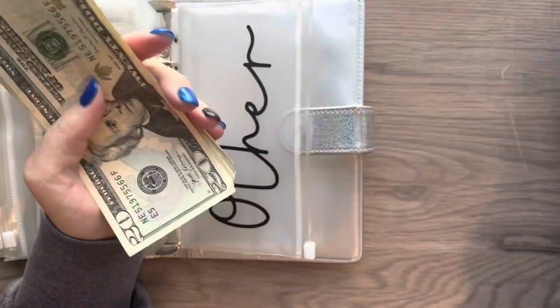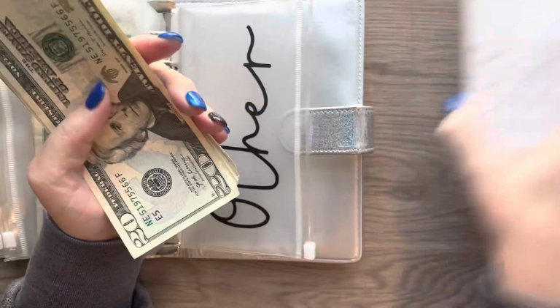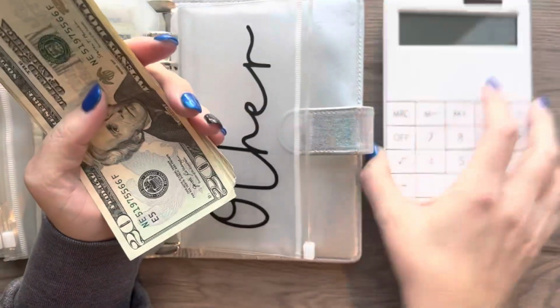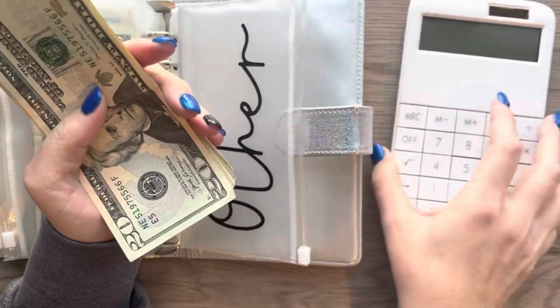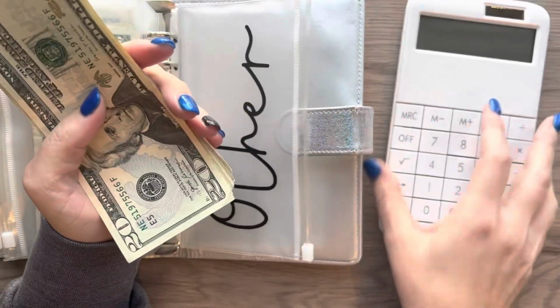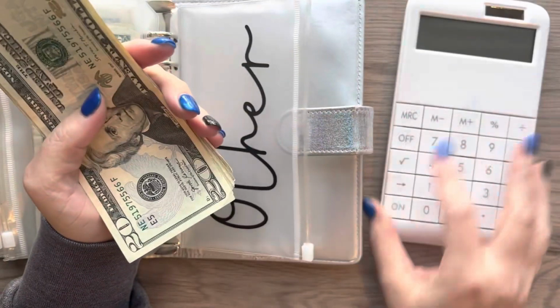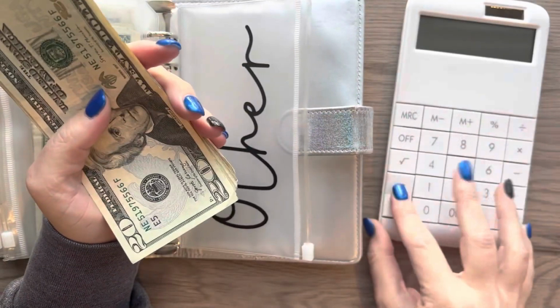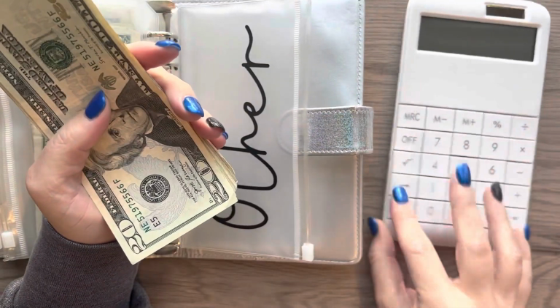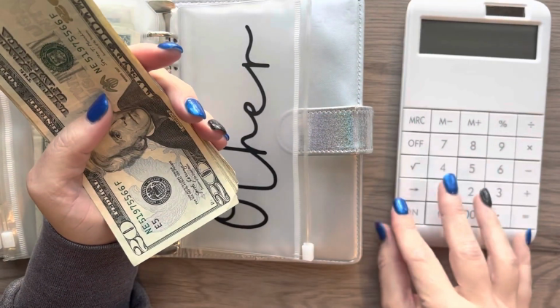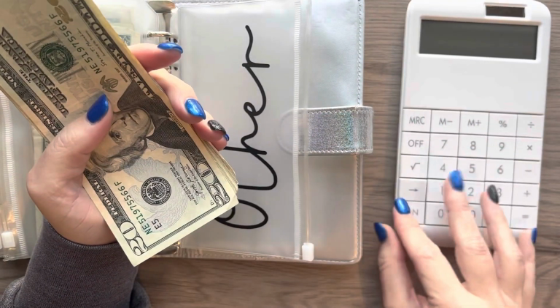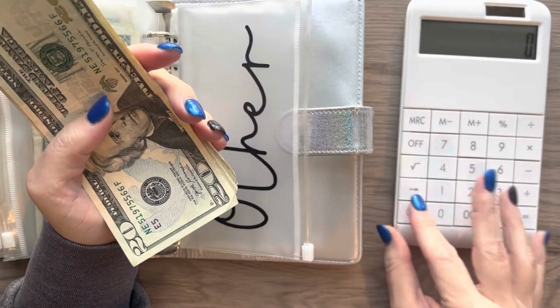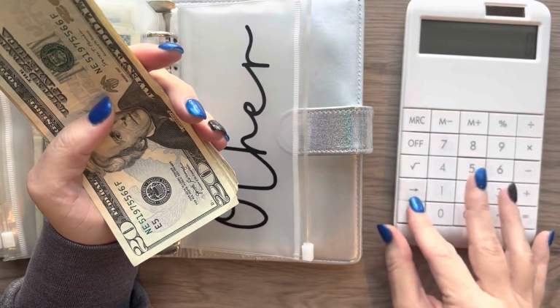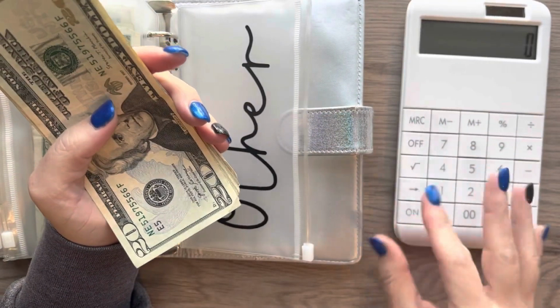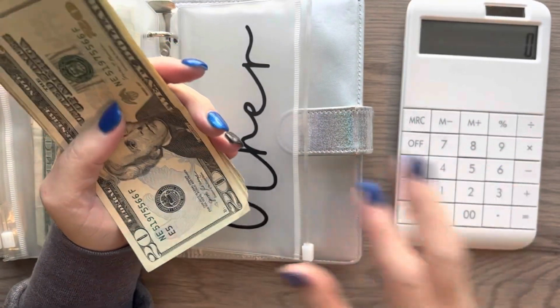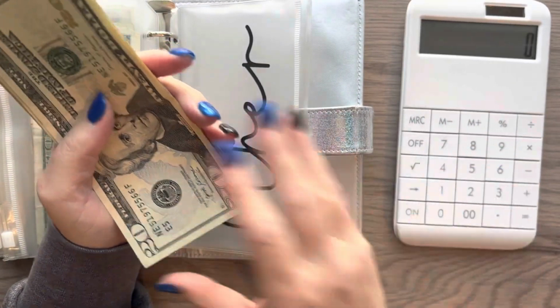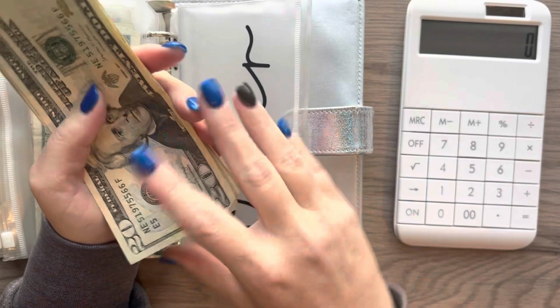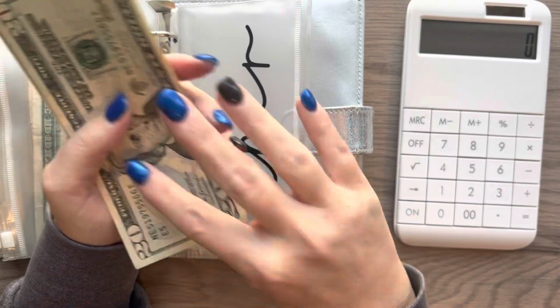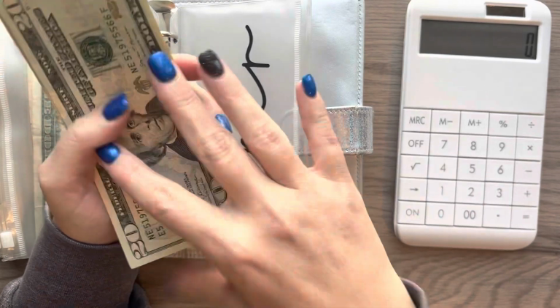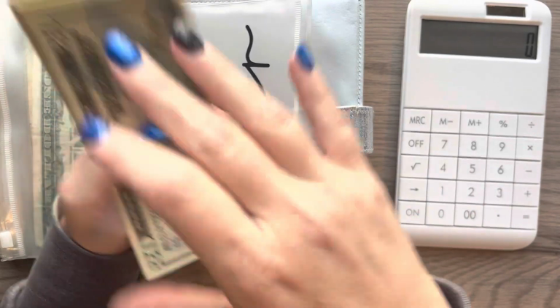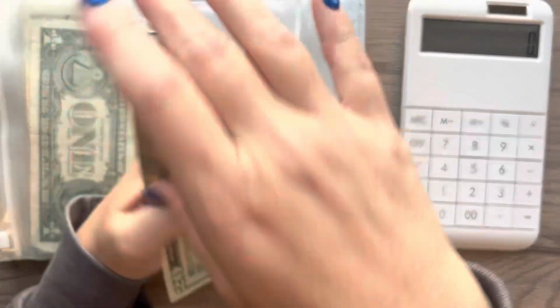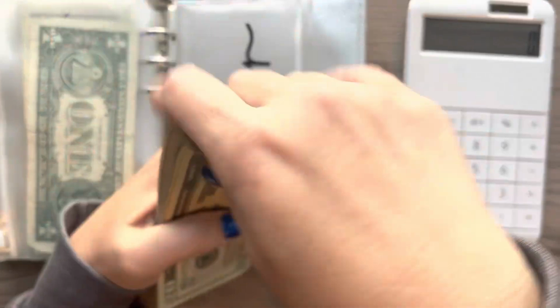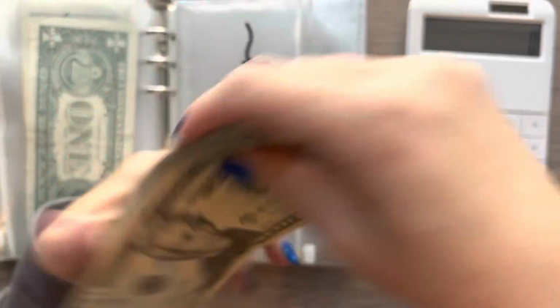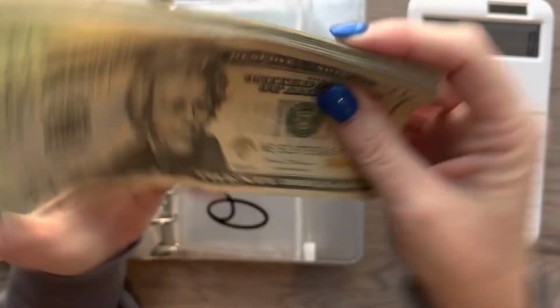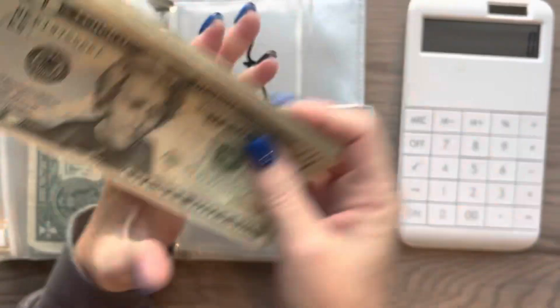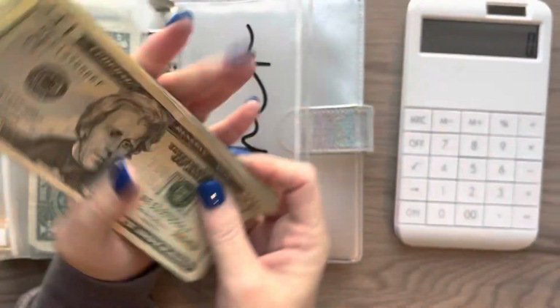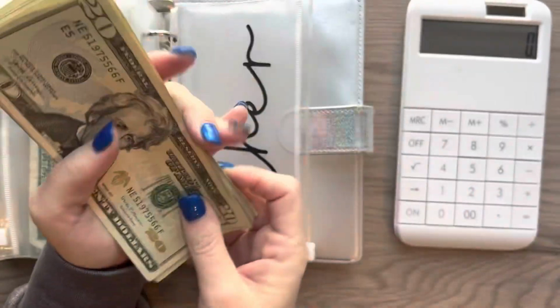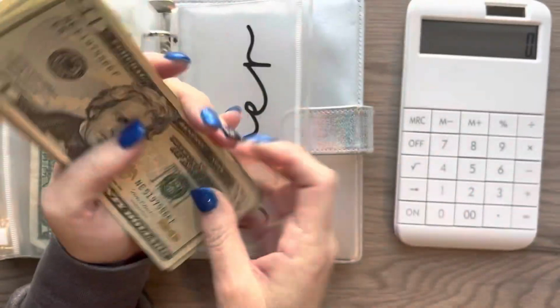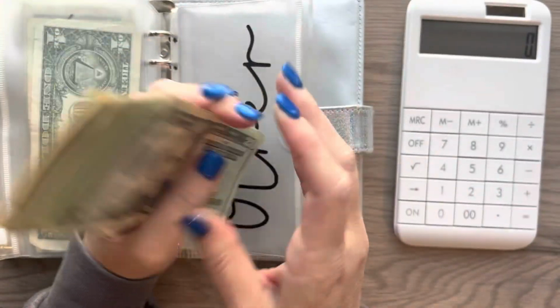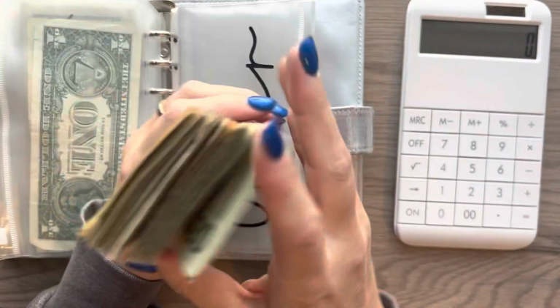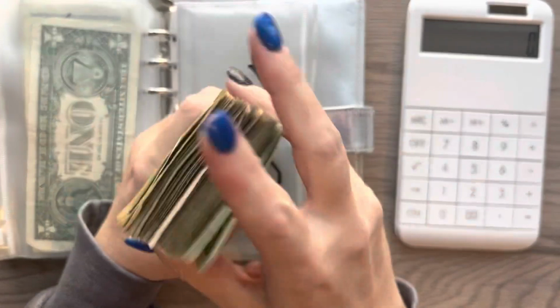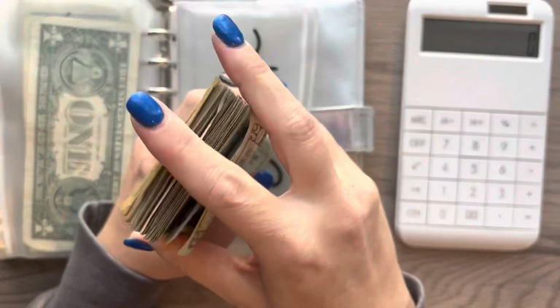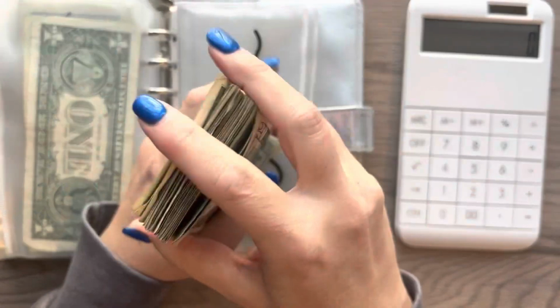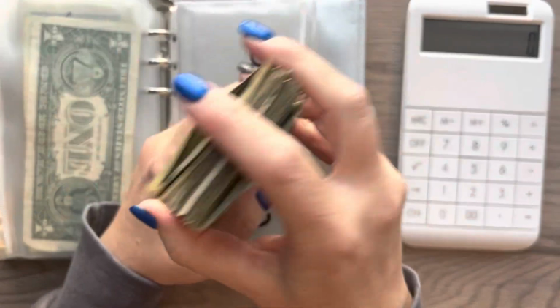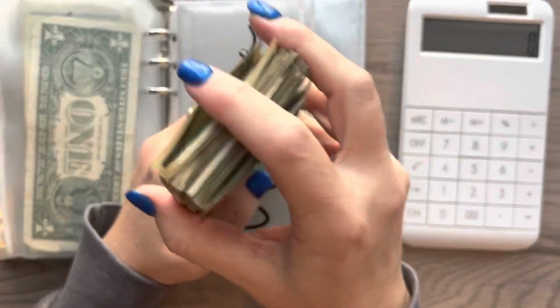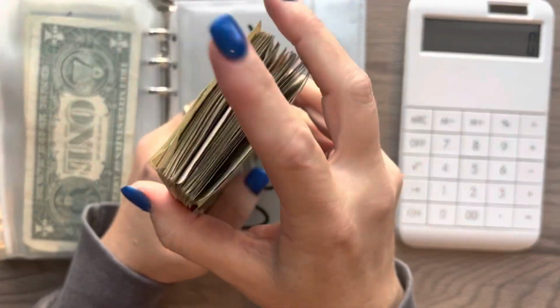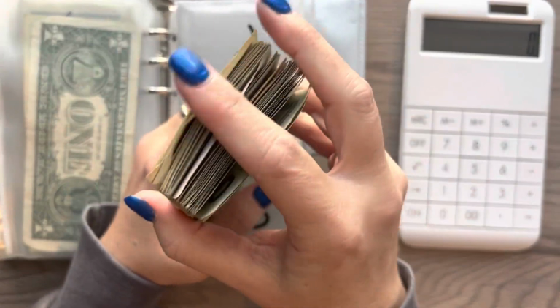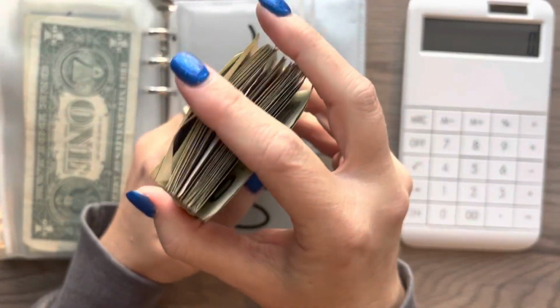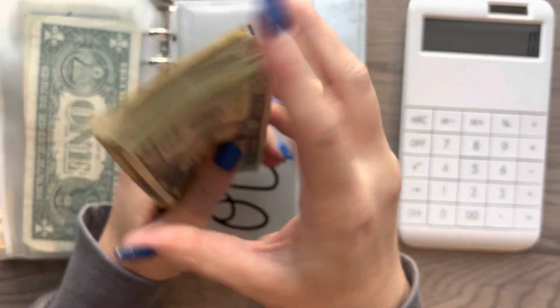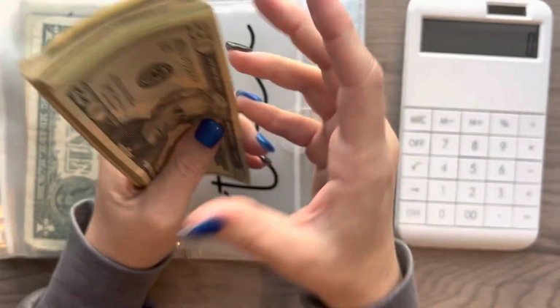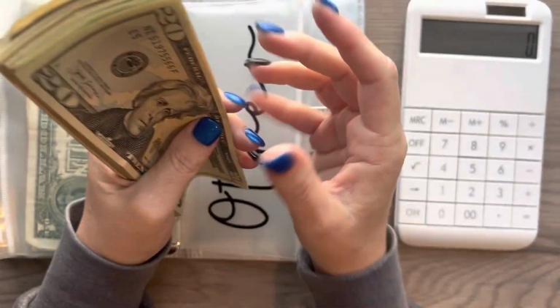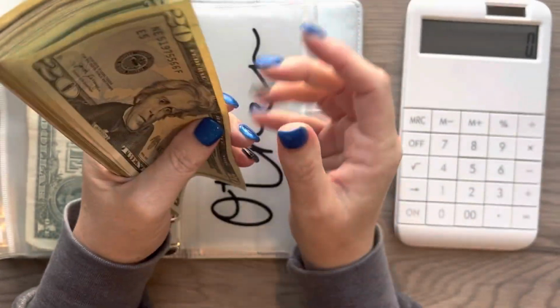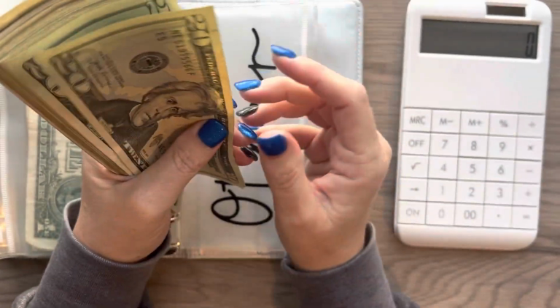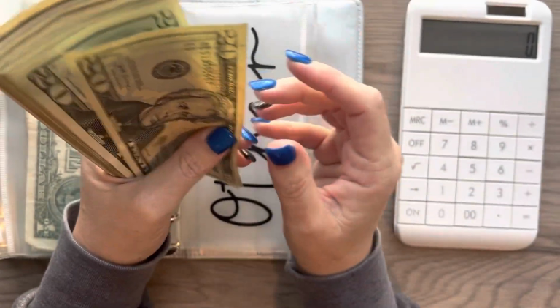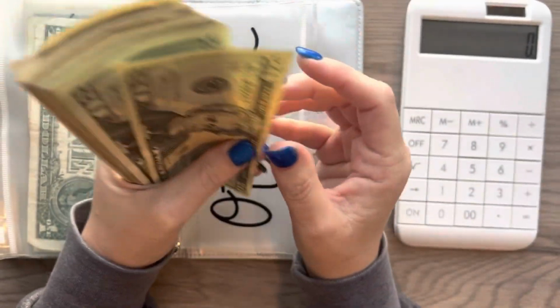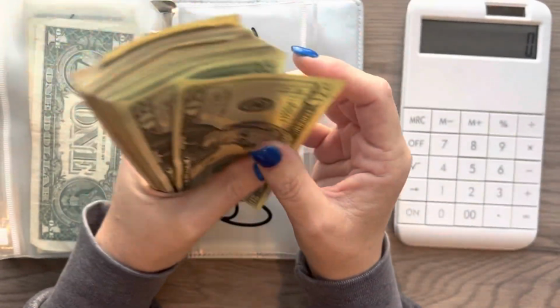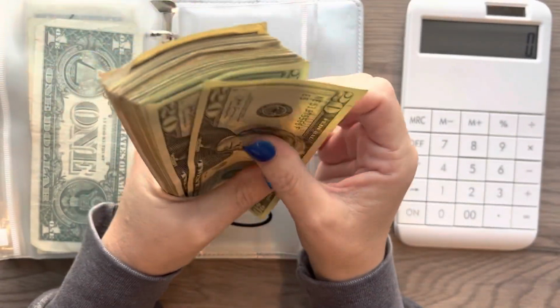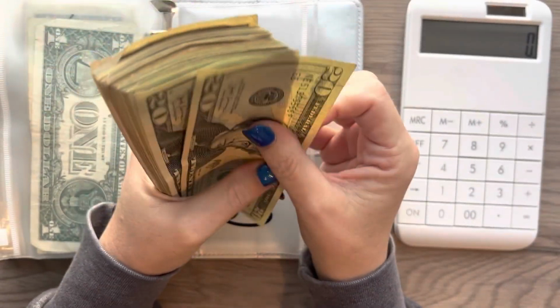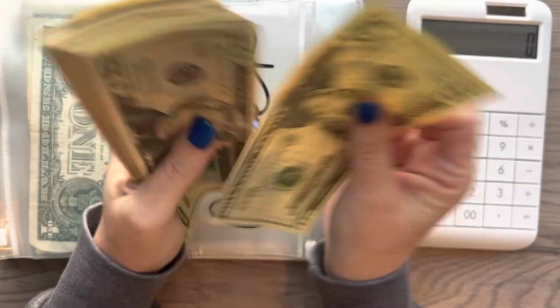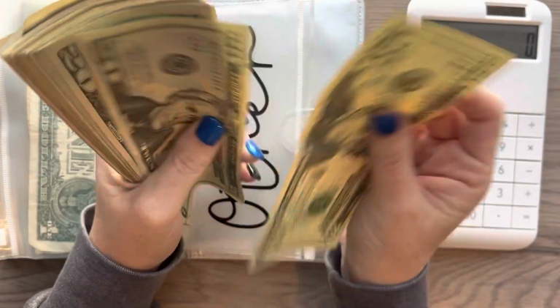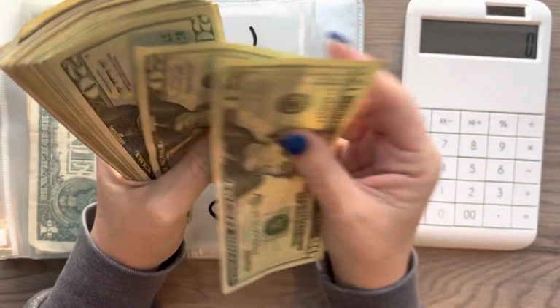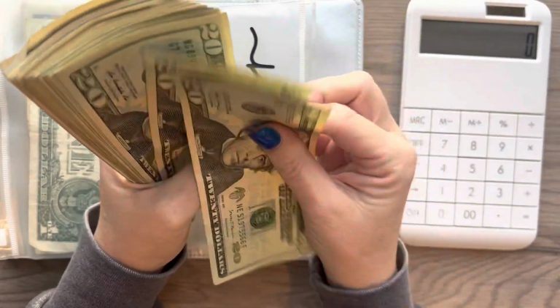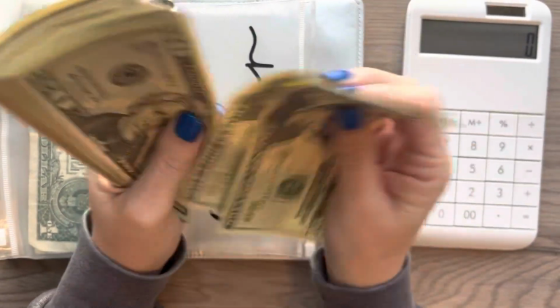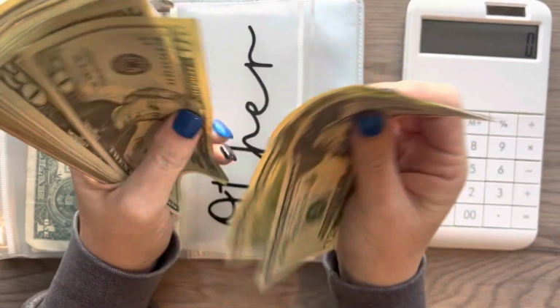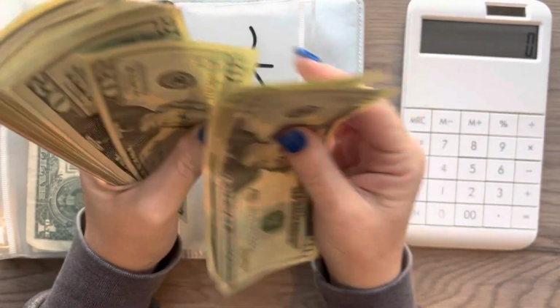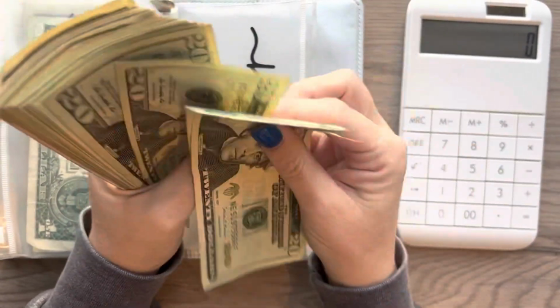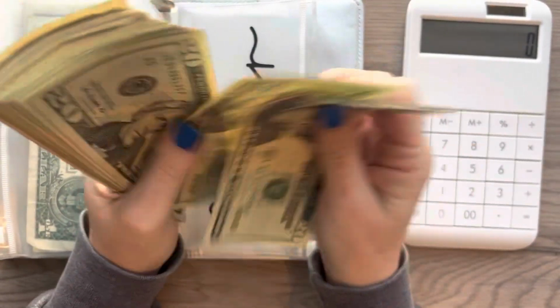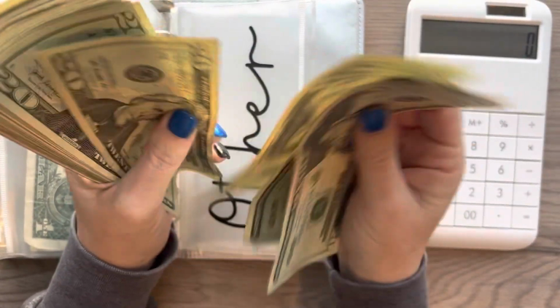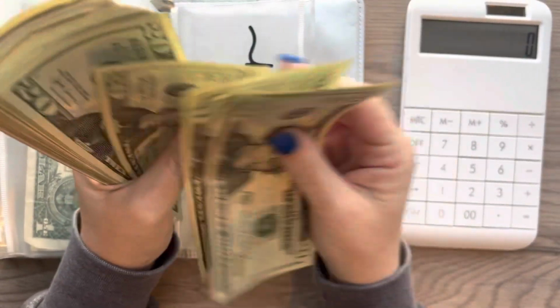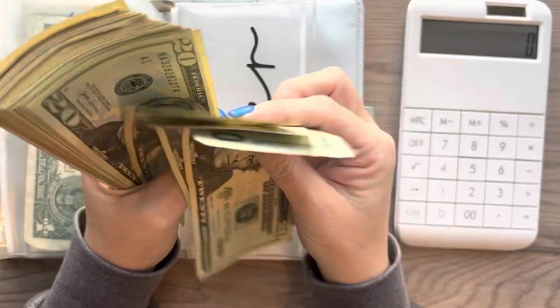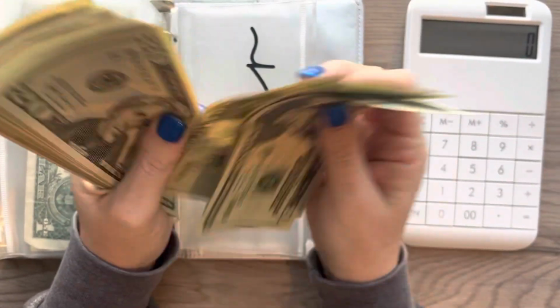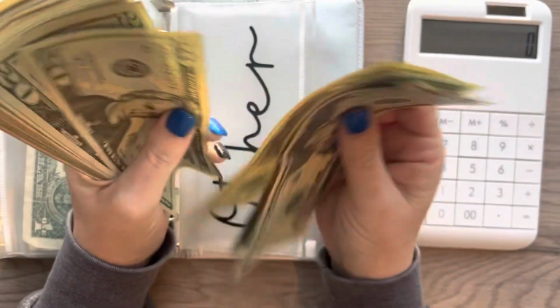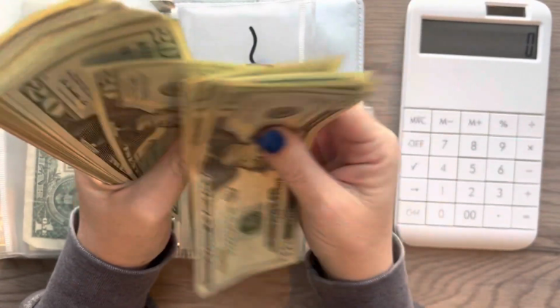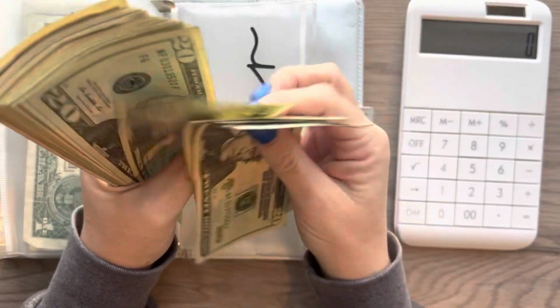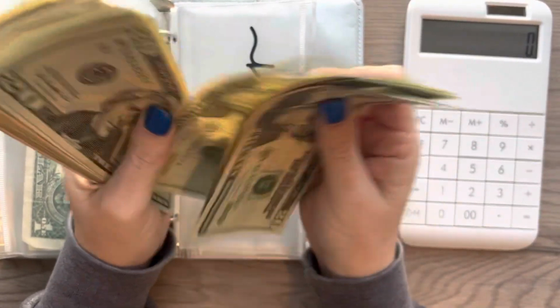I'm going to grab my calculator because, crazy life. Okay: $20, $40, $60, $81...